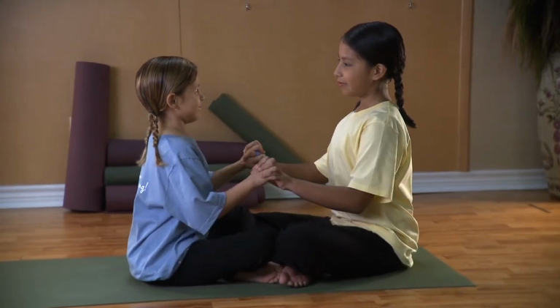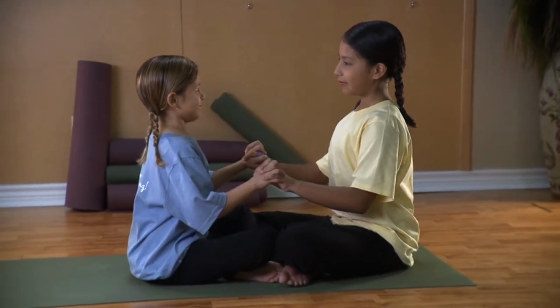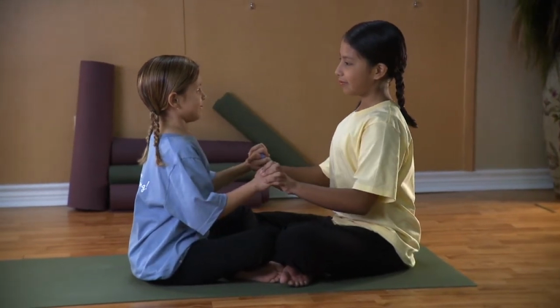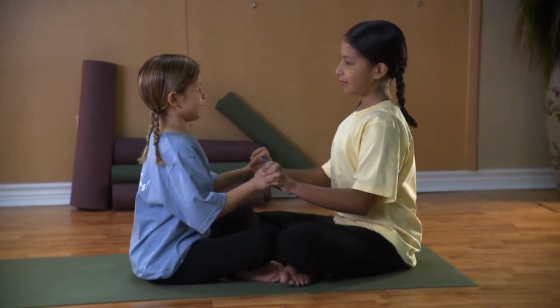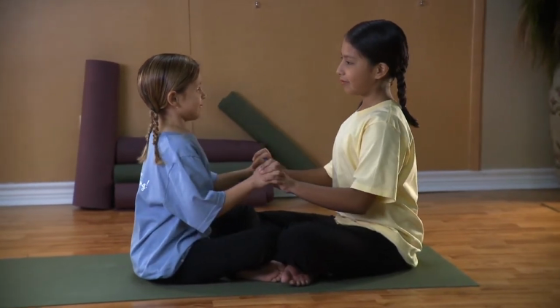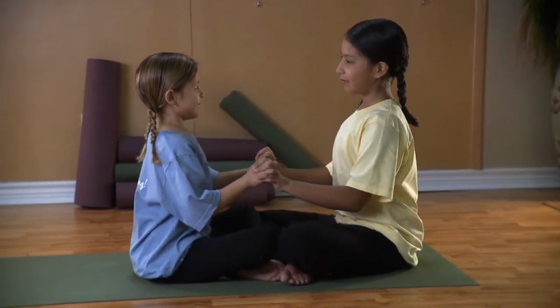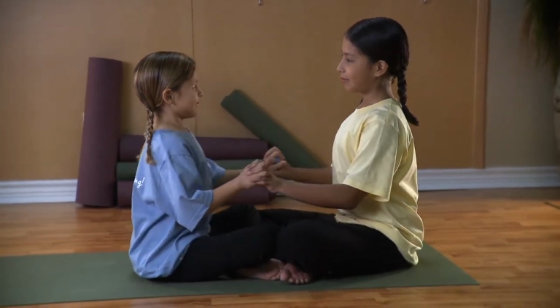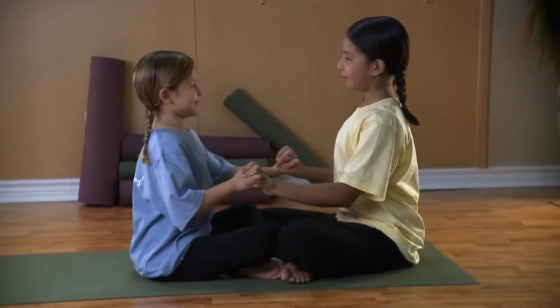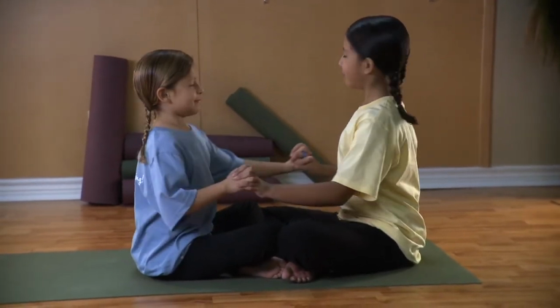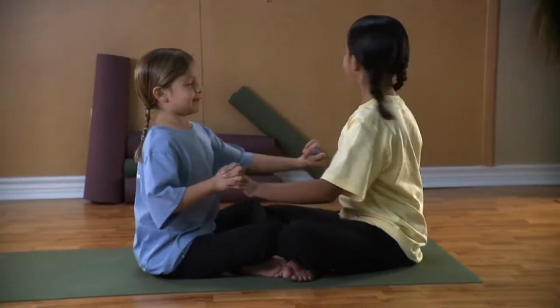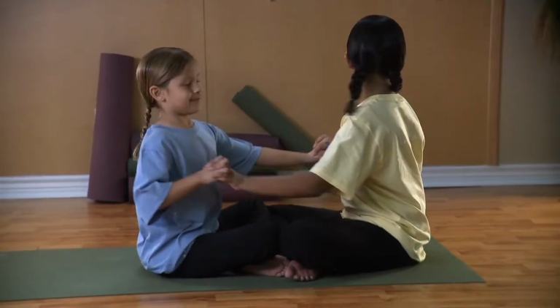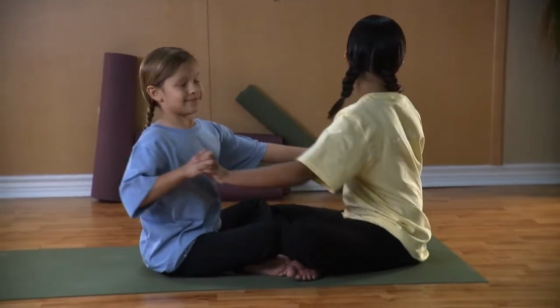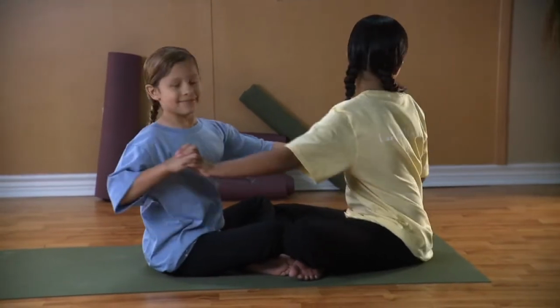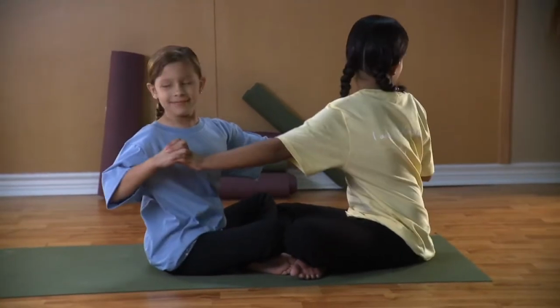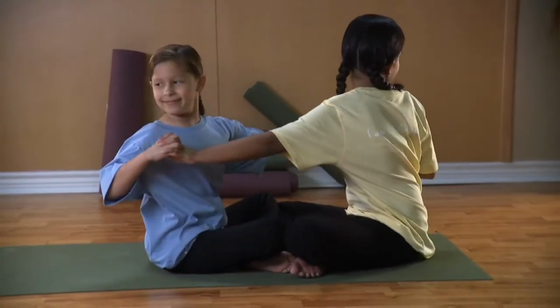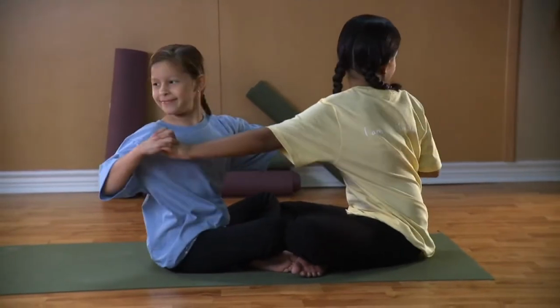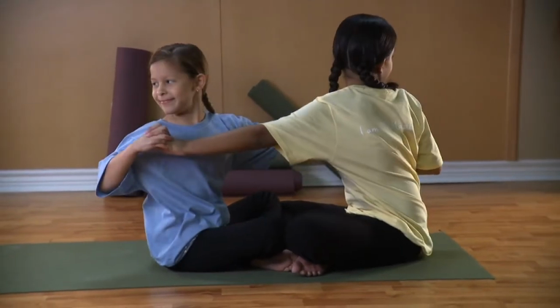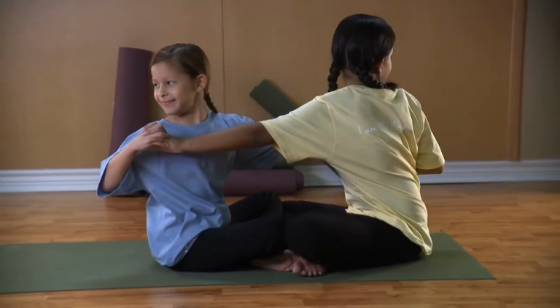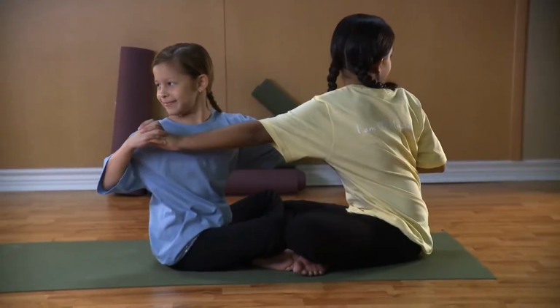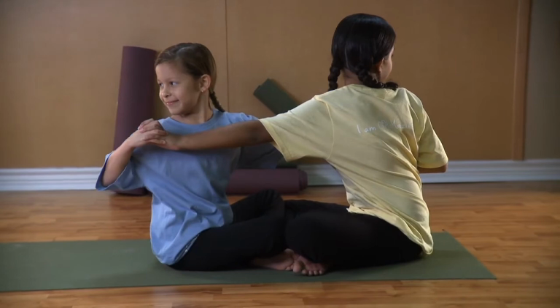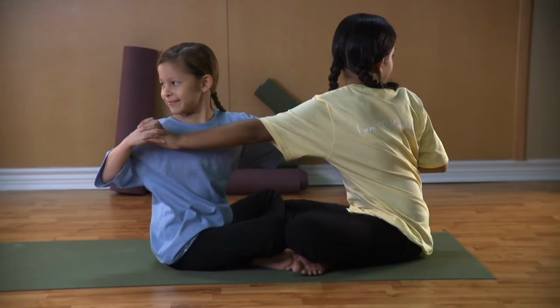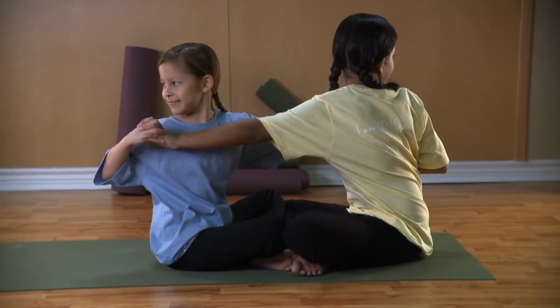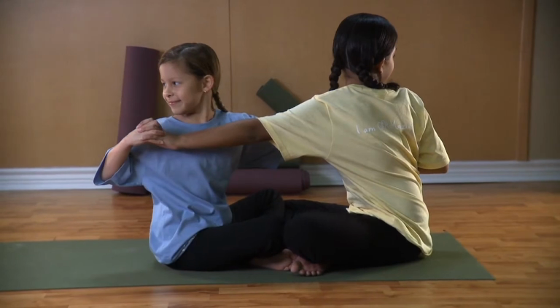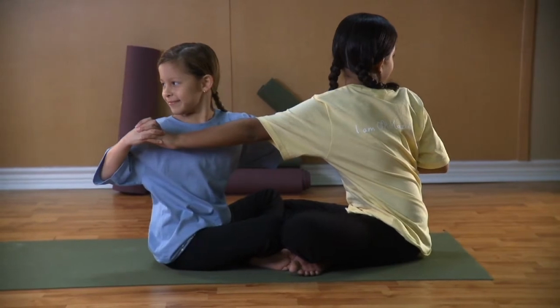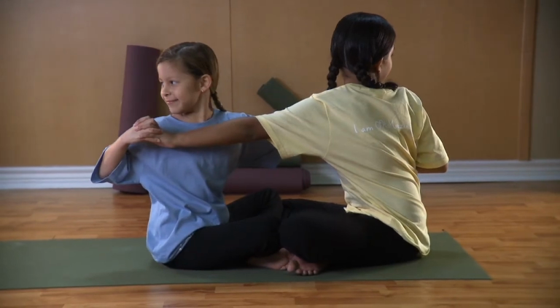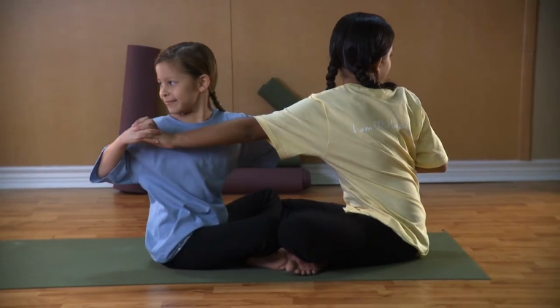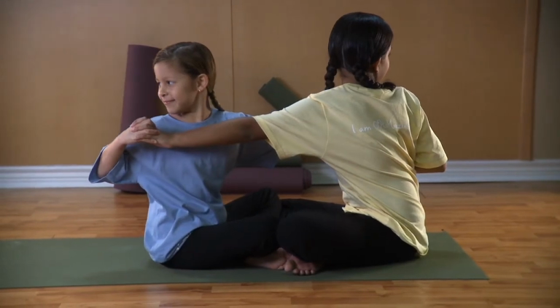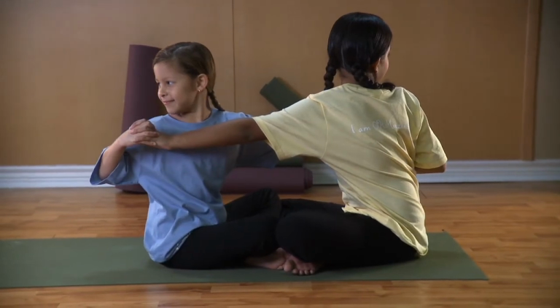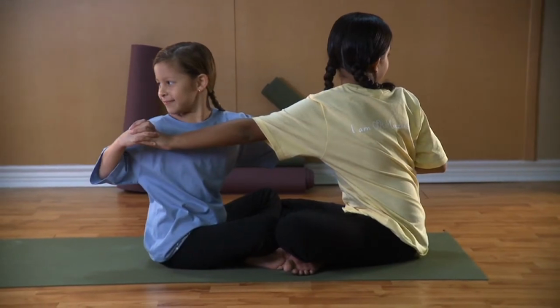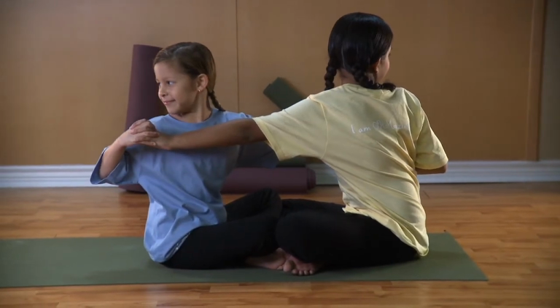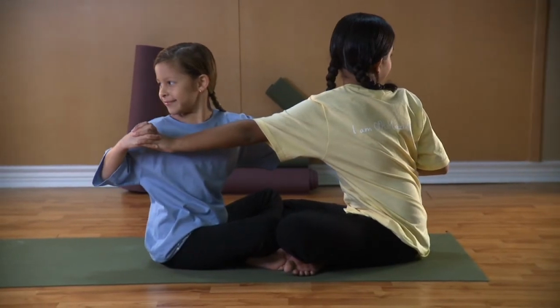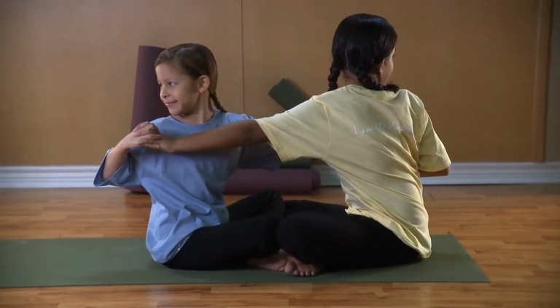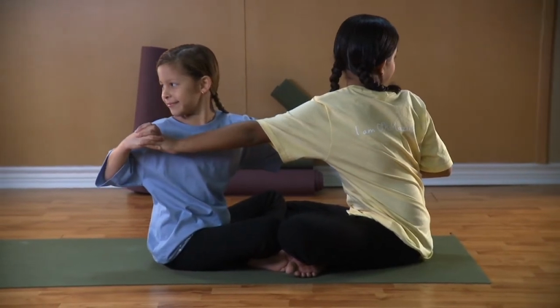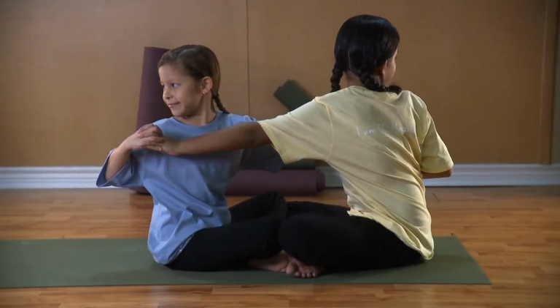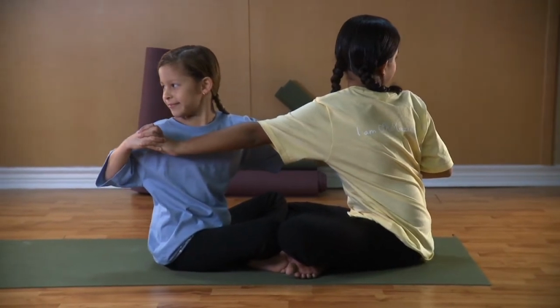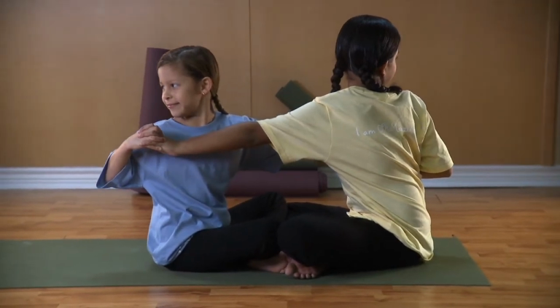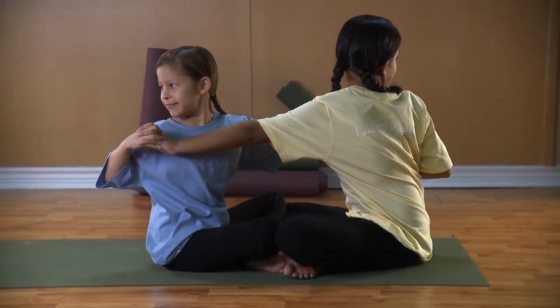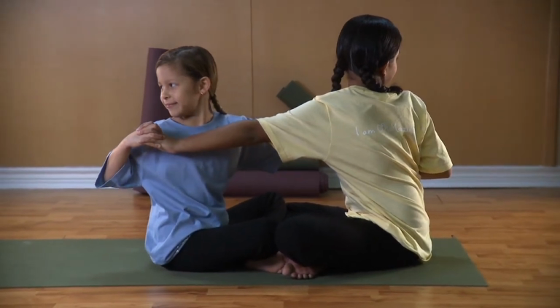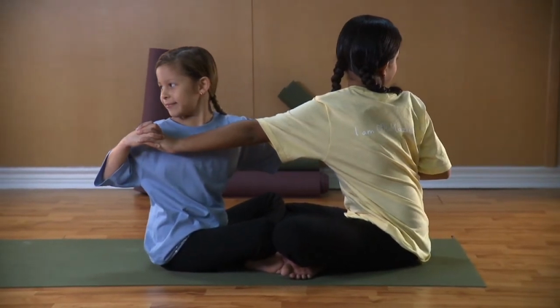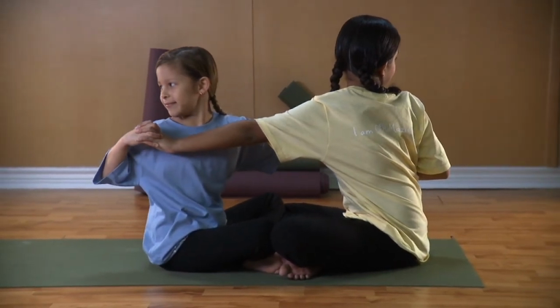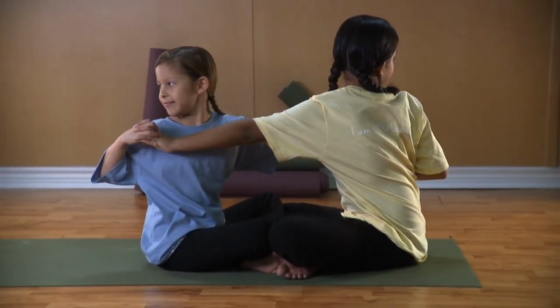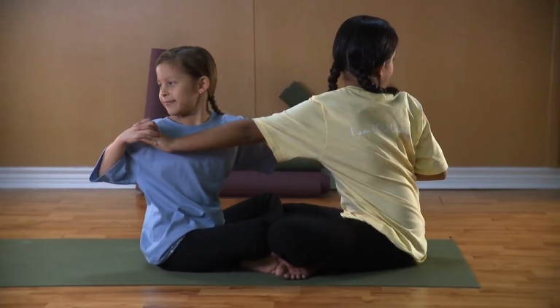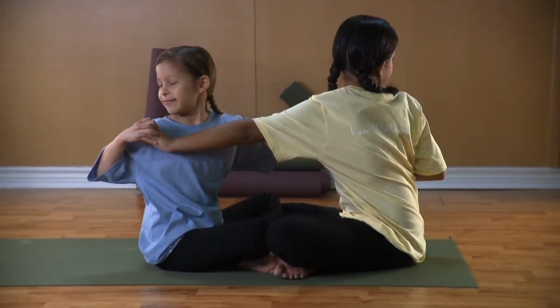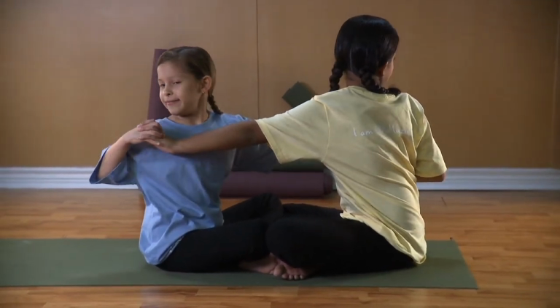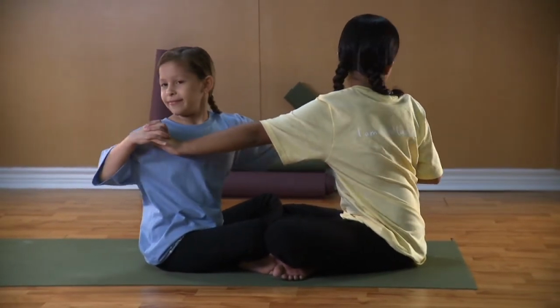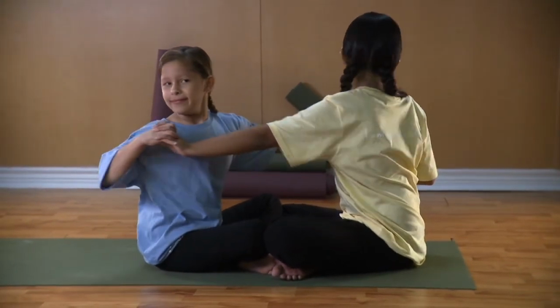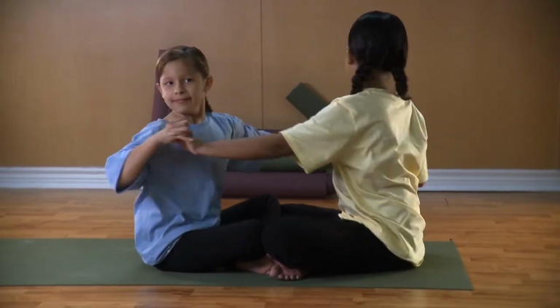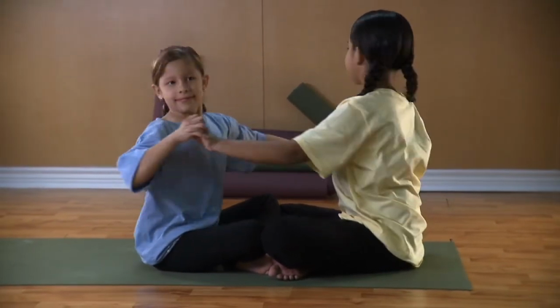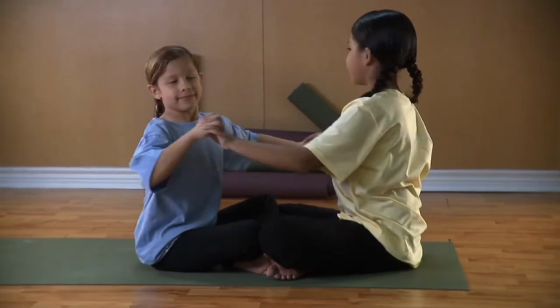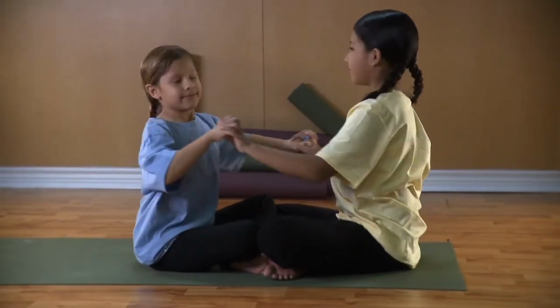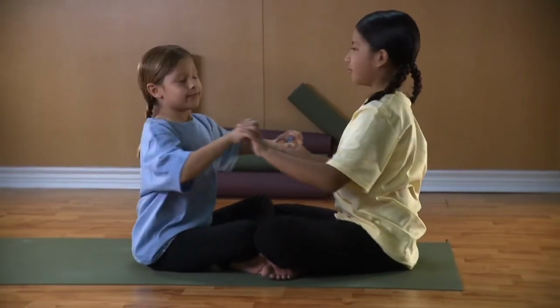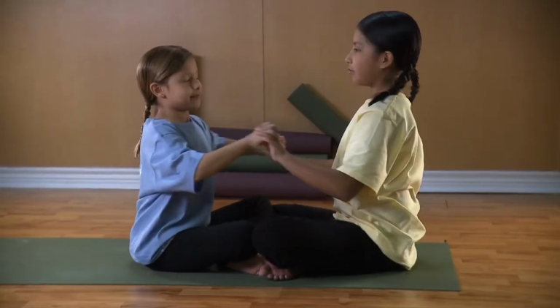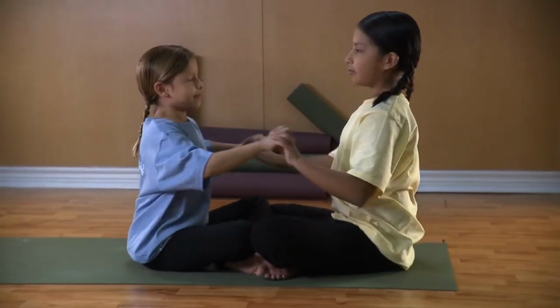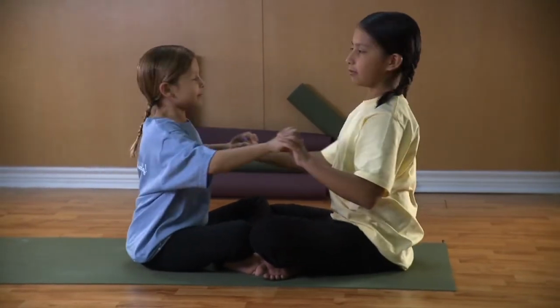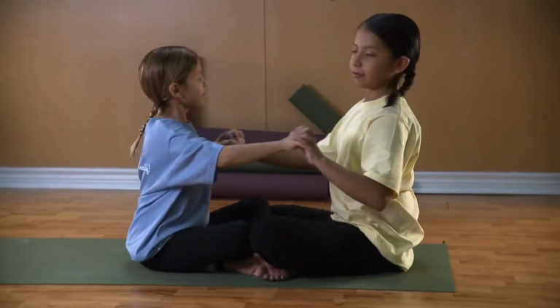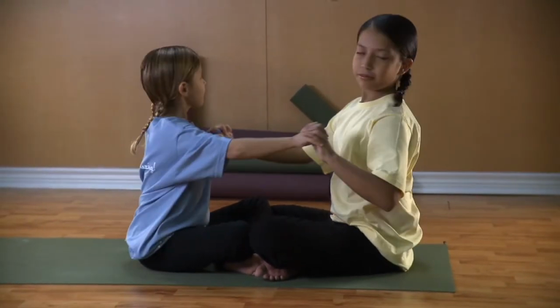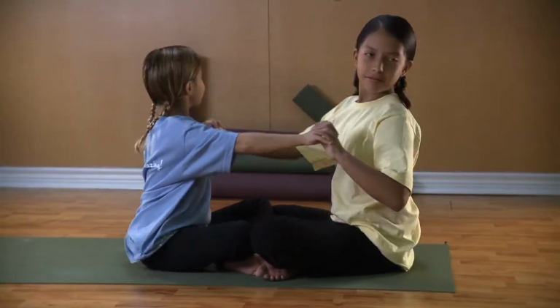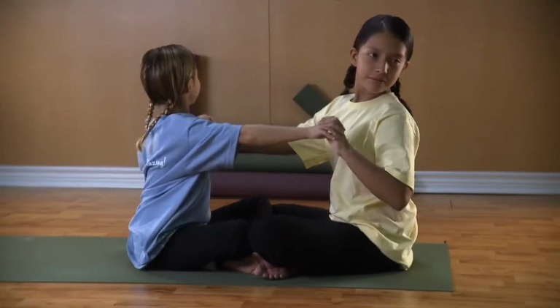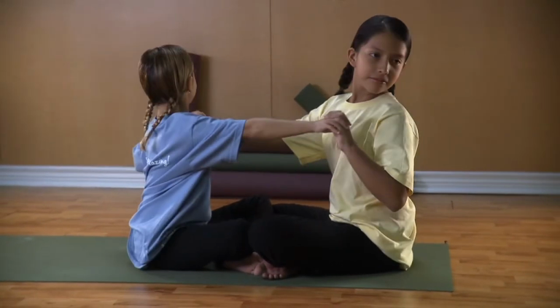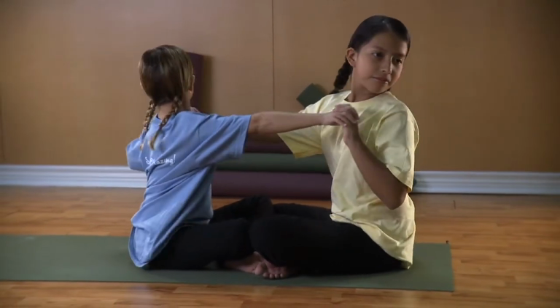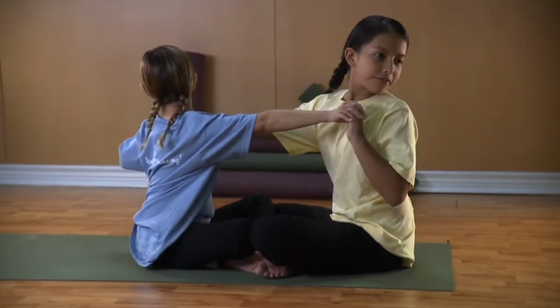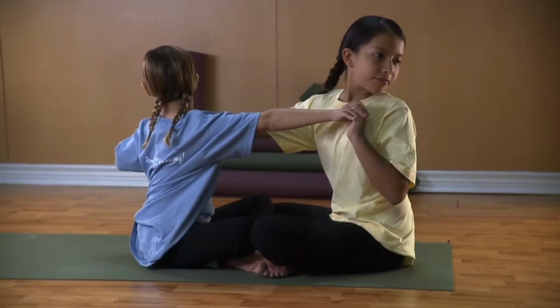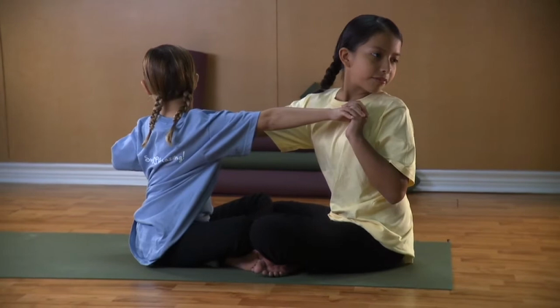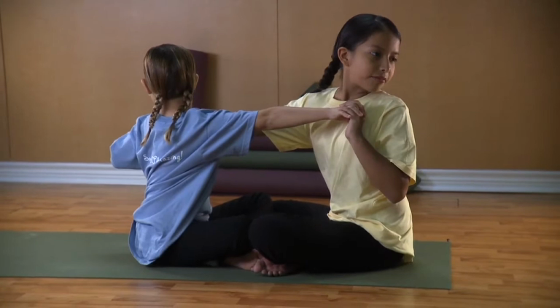Inhale, pull your right hands to your shoulders and gently push with your left. Exhale, and switch sides.